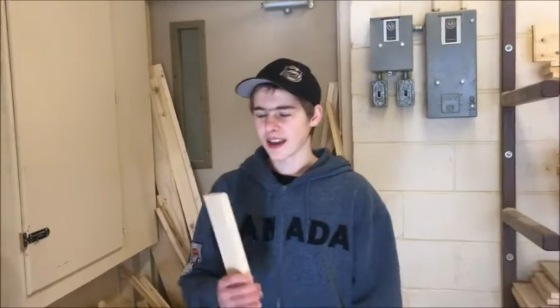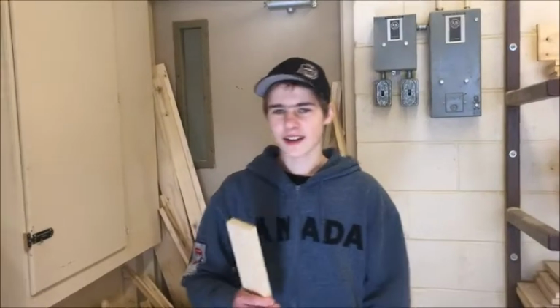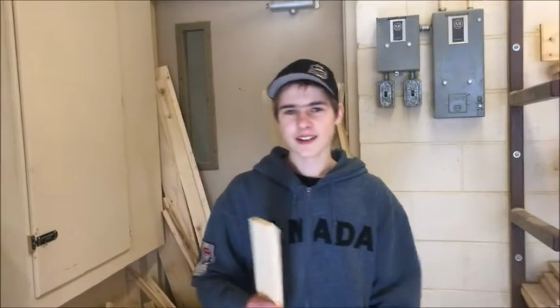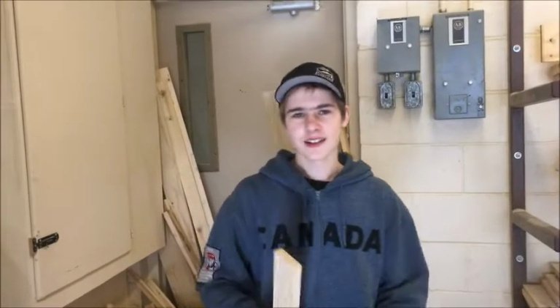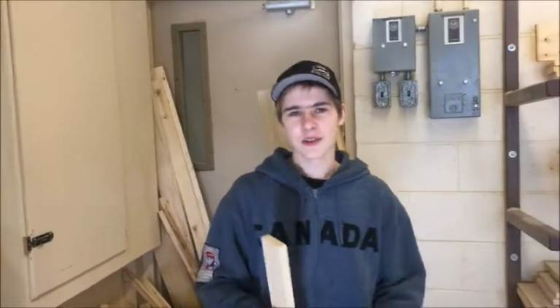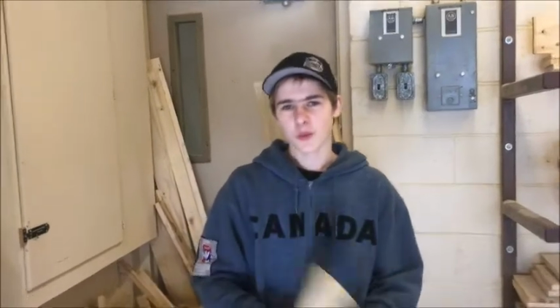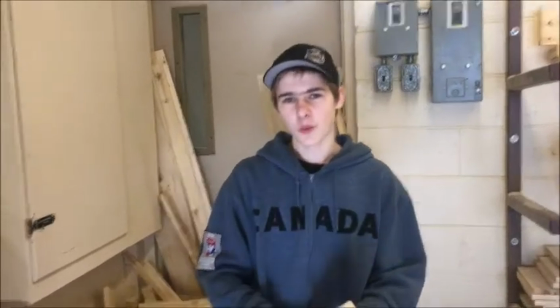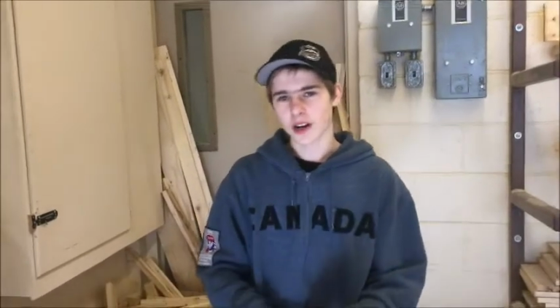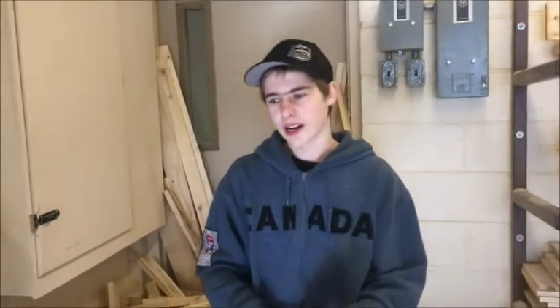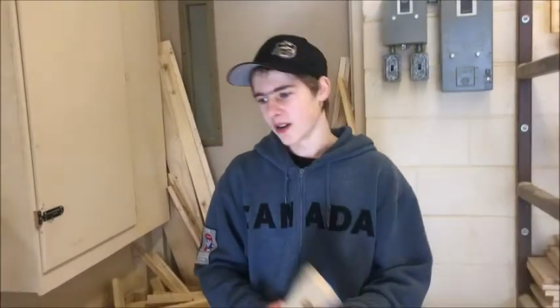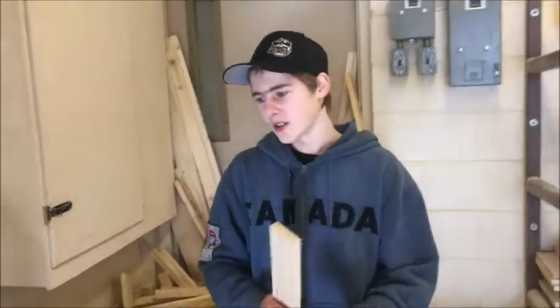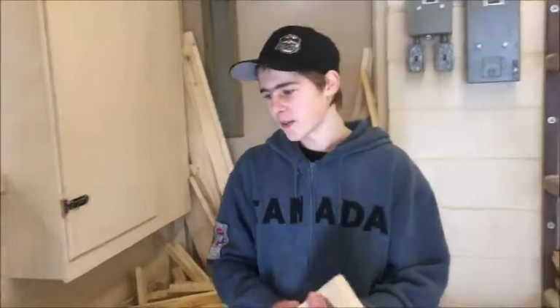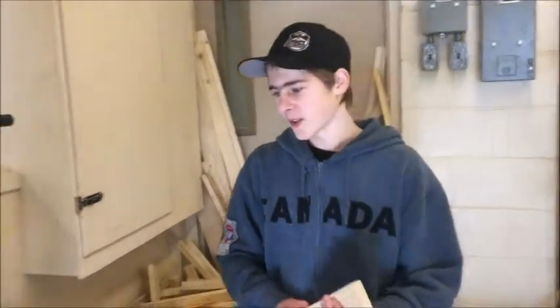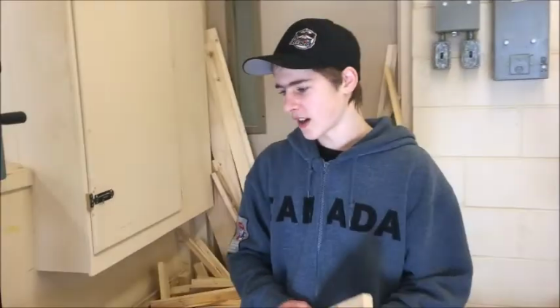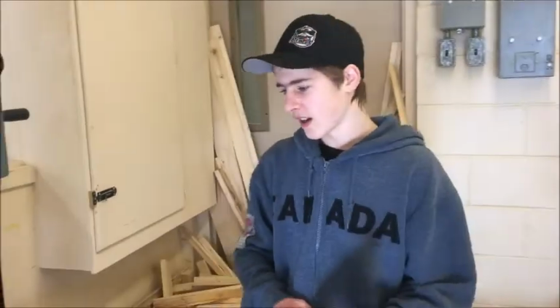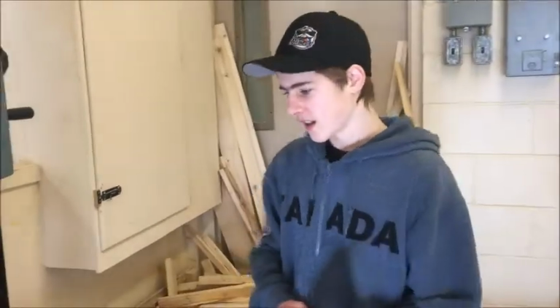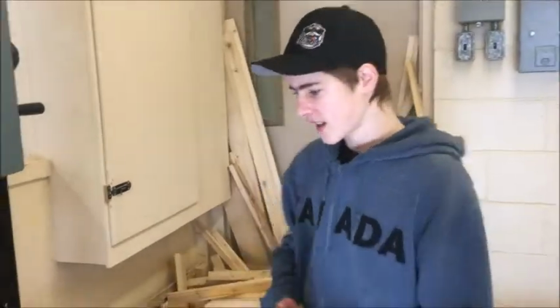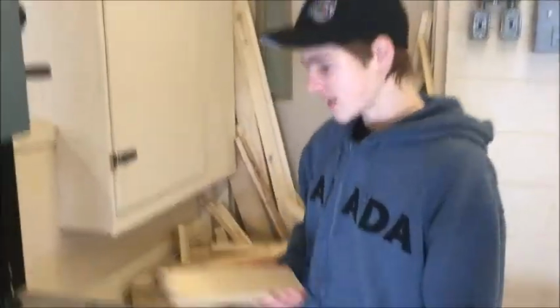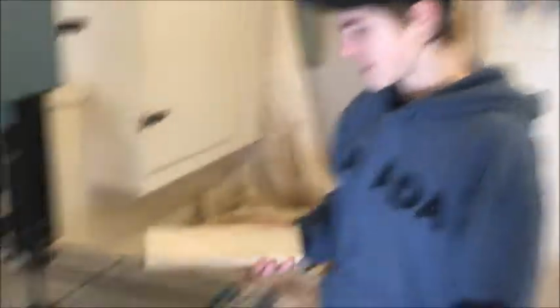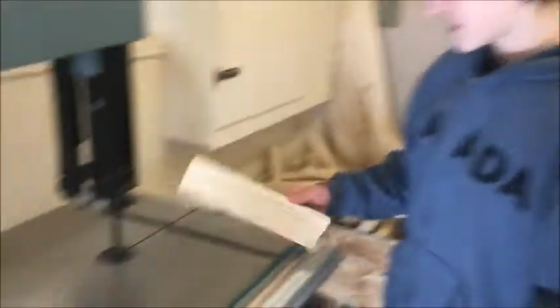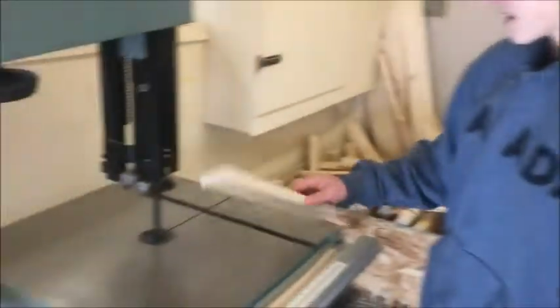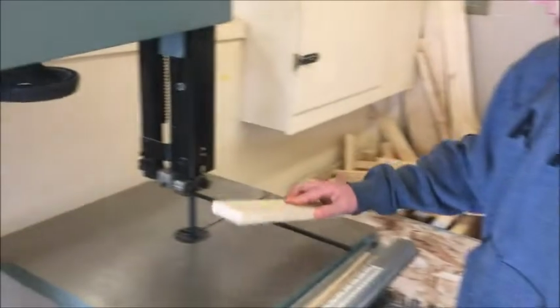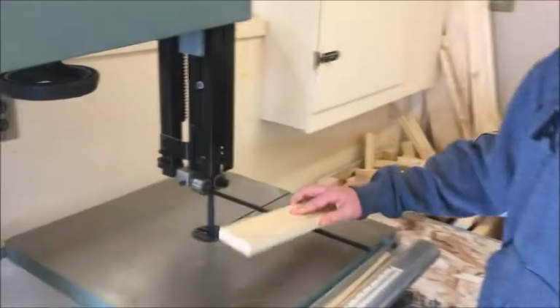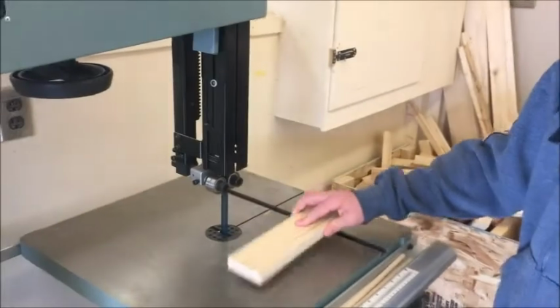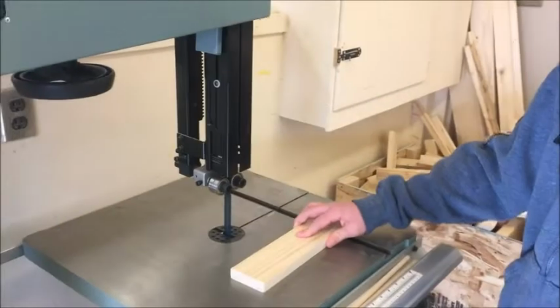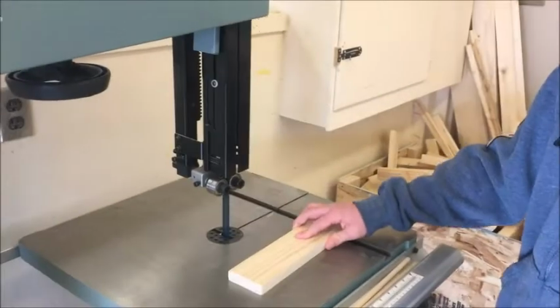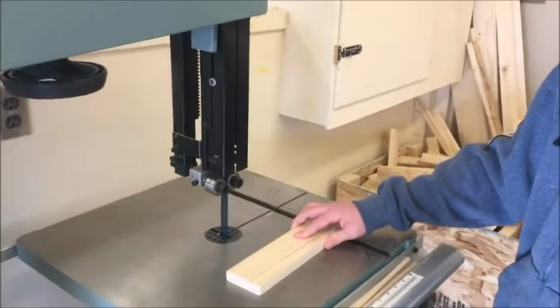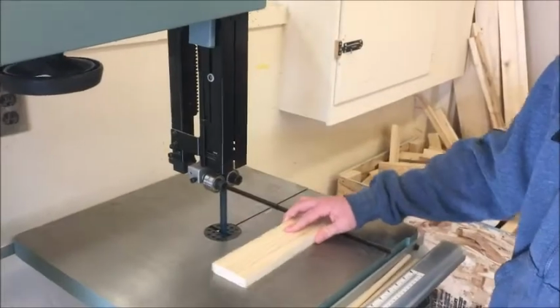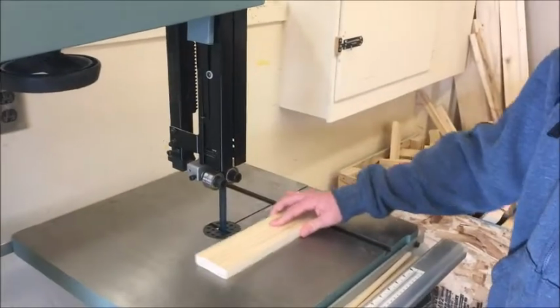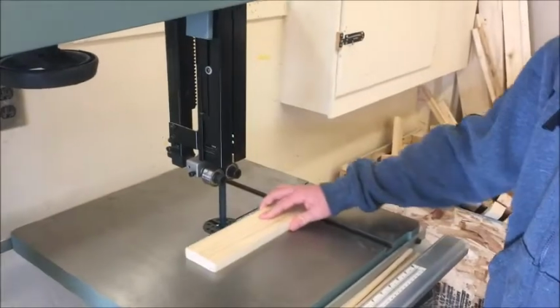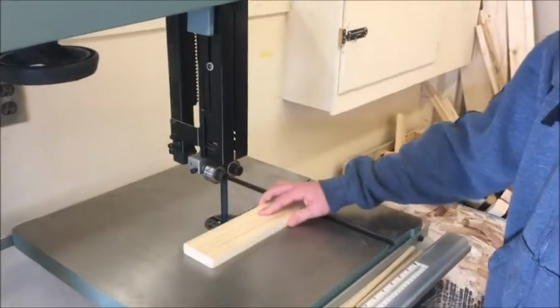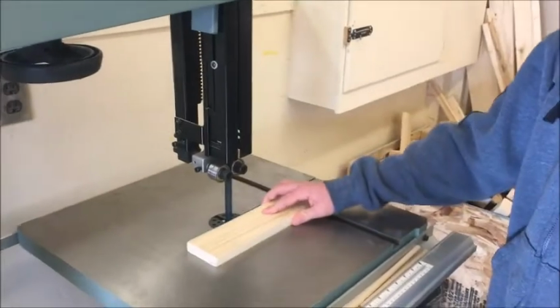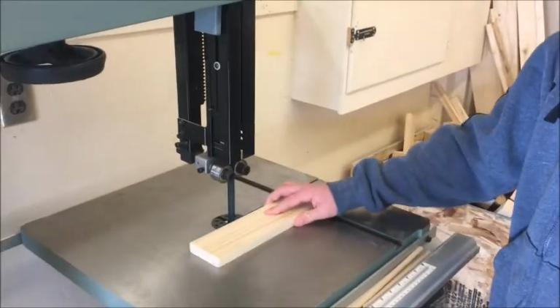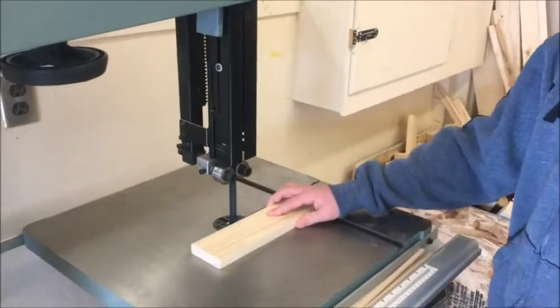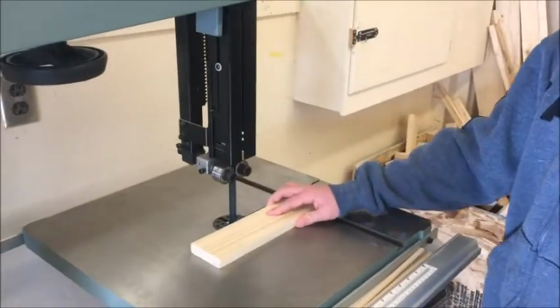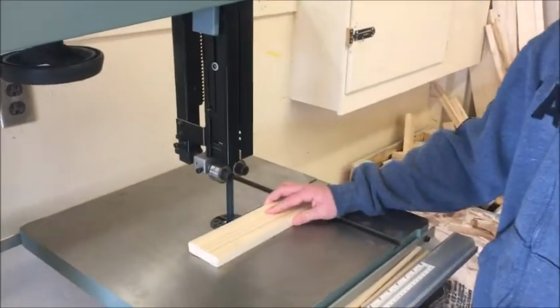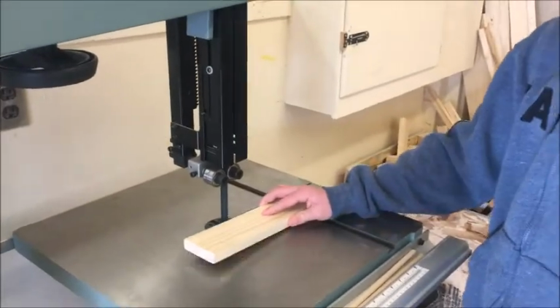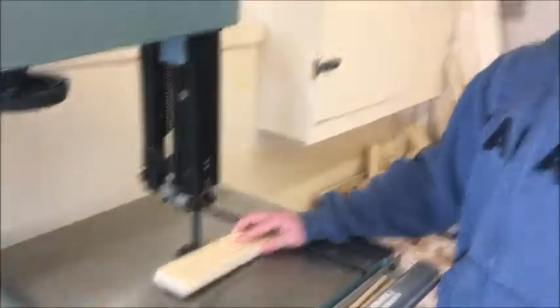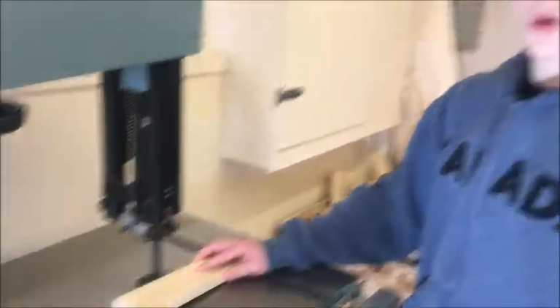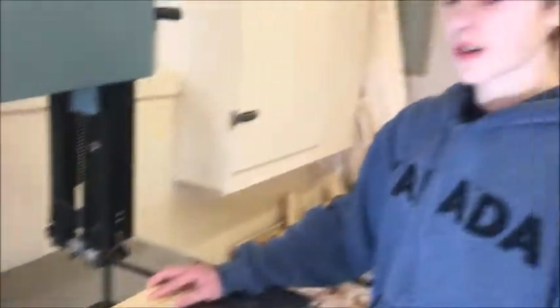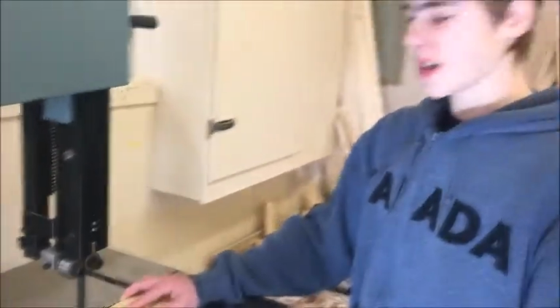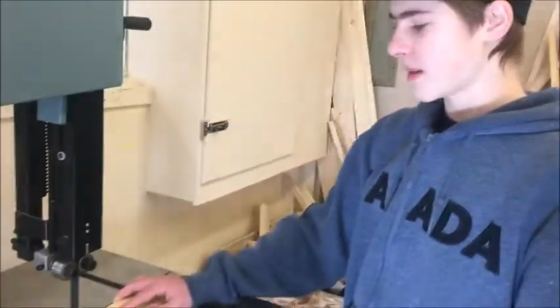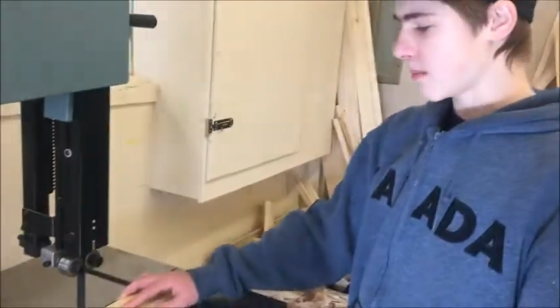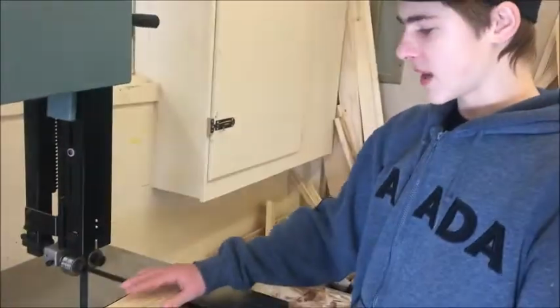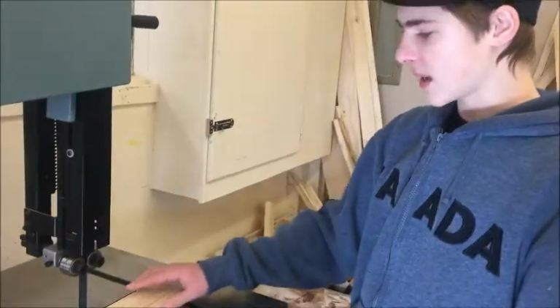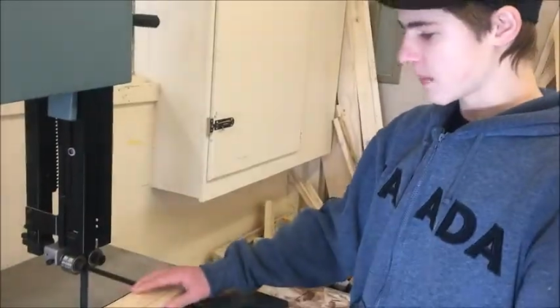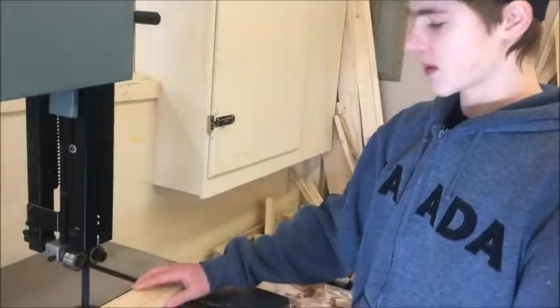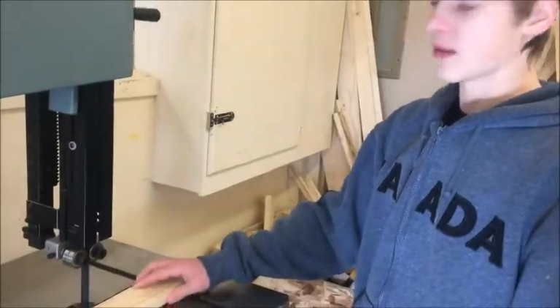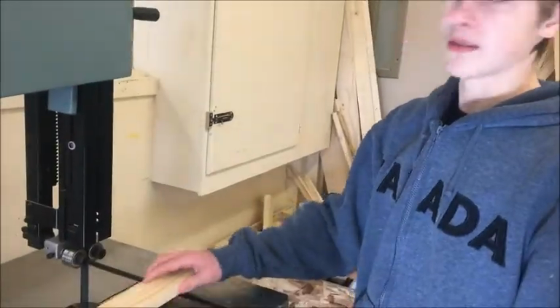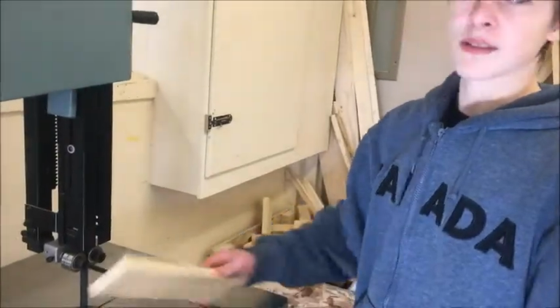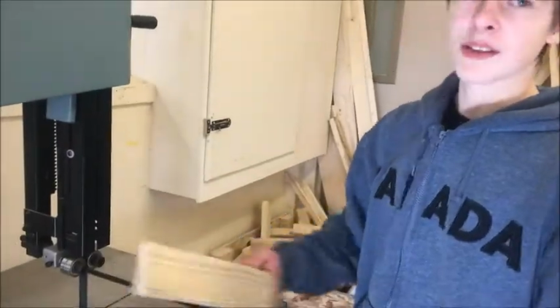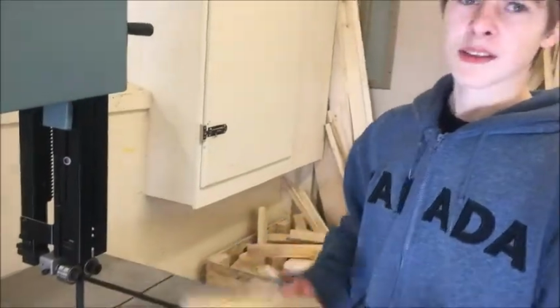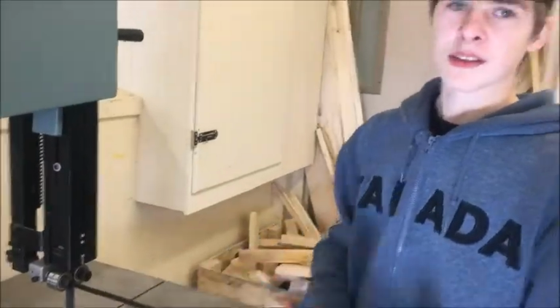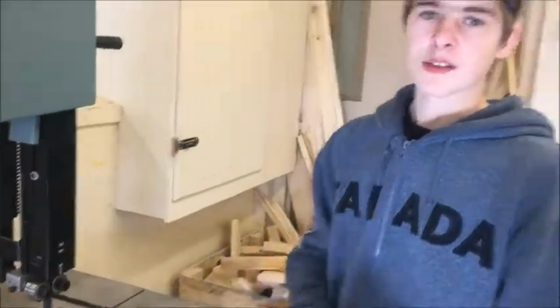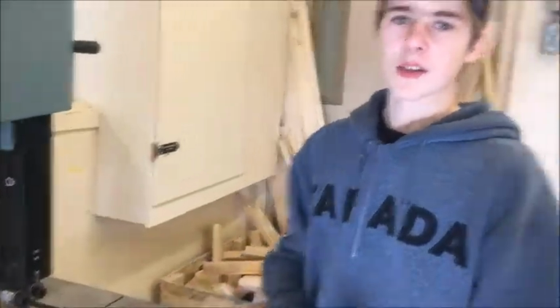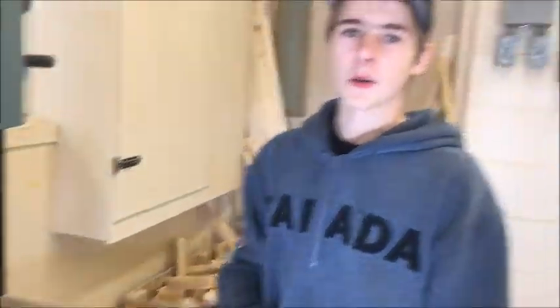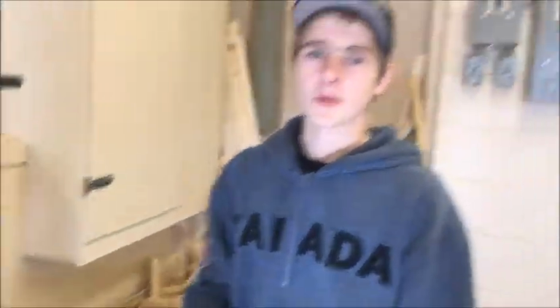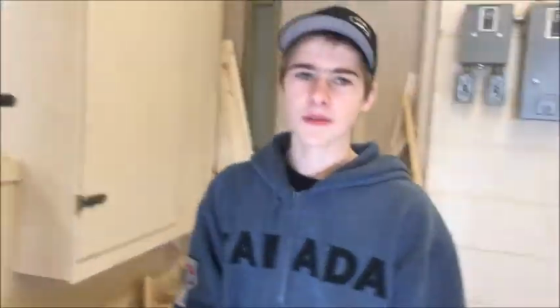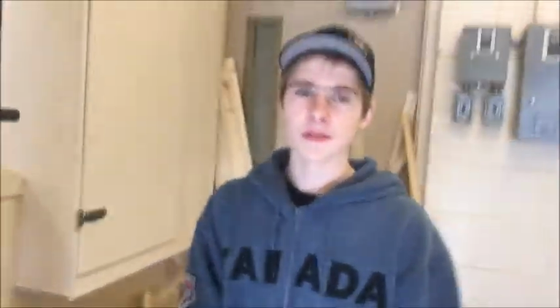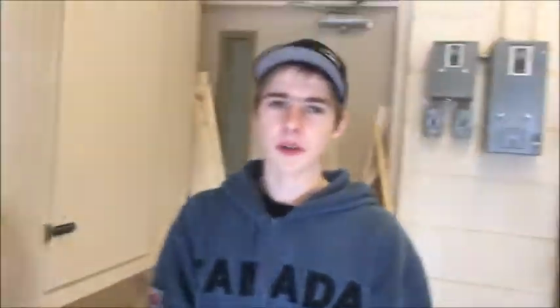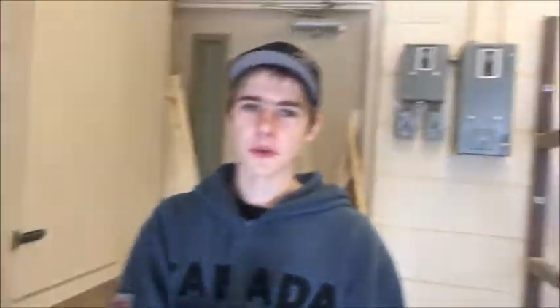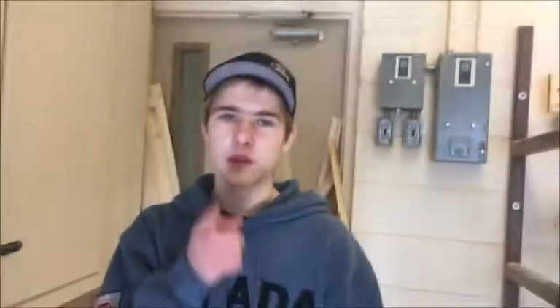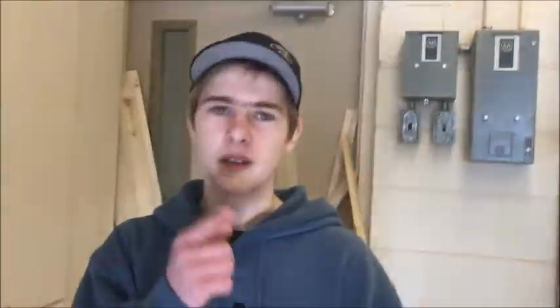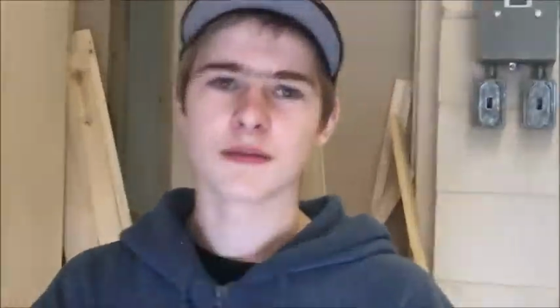And what I also forgot is if you cut the wood too slow it may burn. So don't do that.